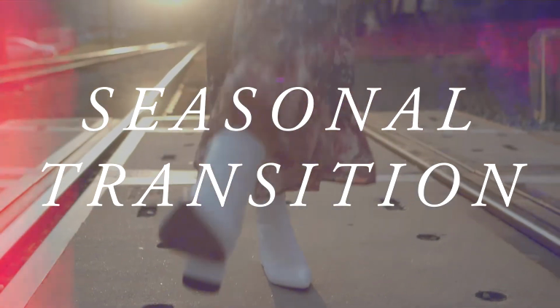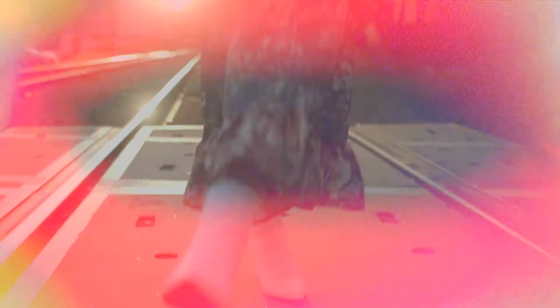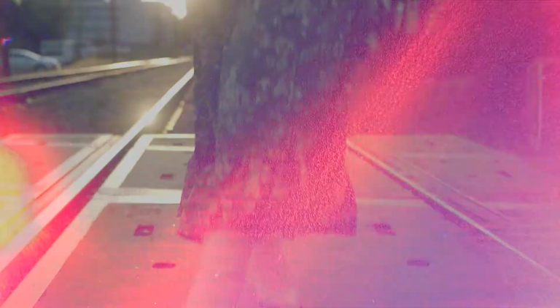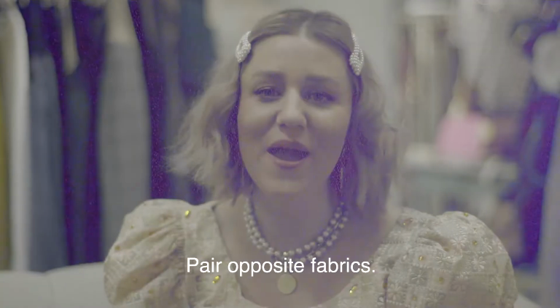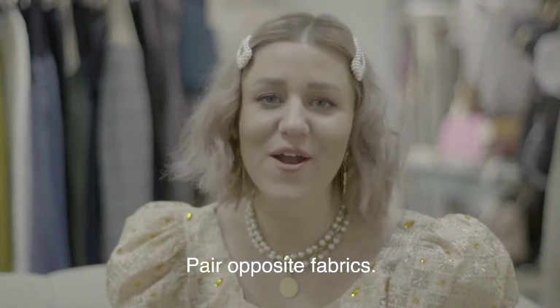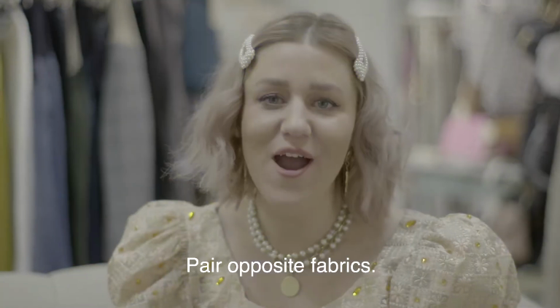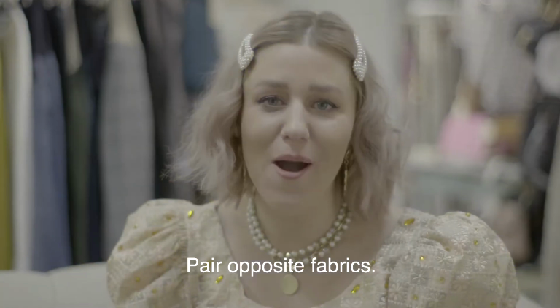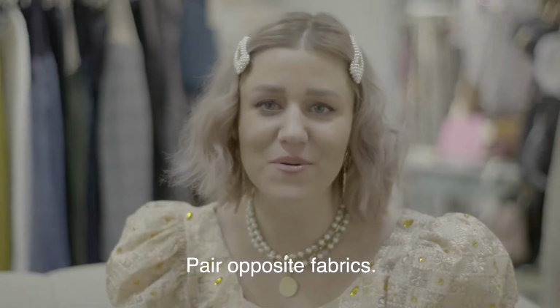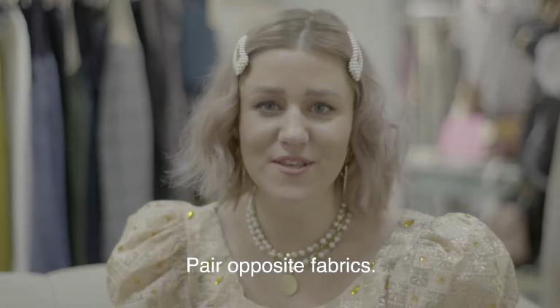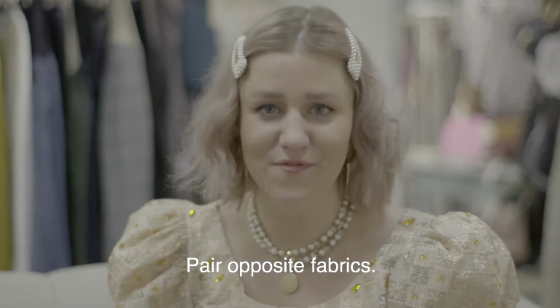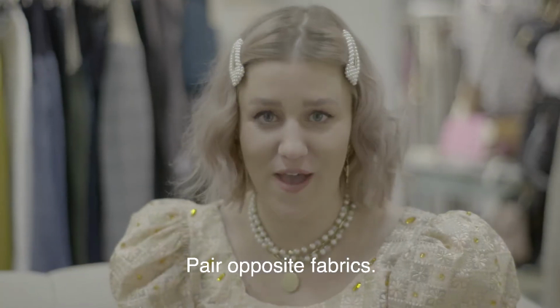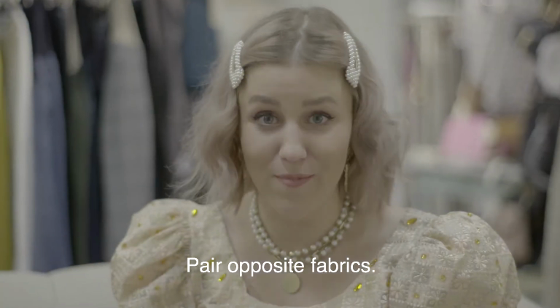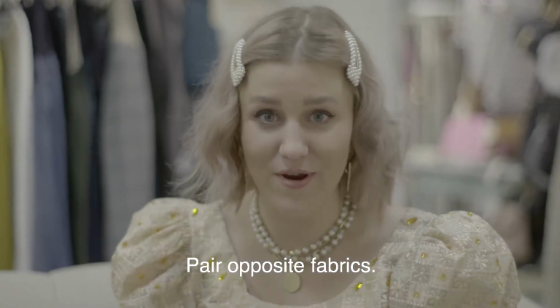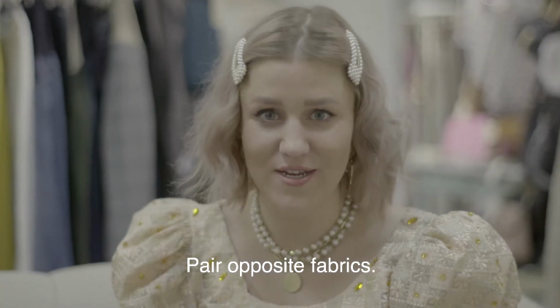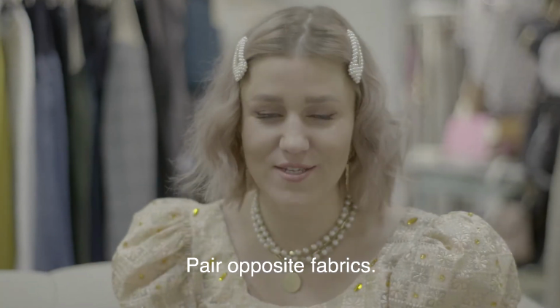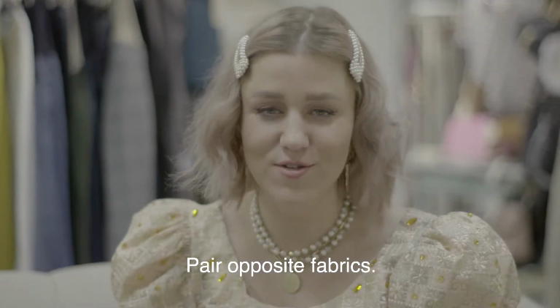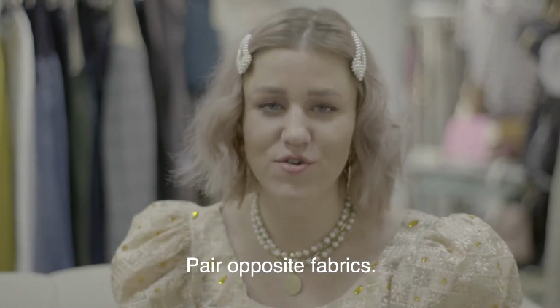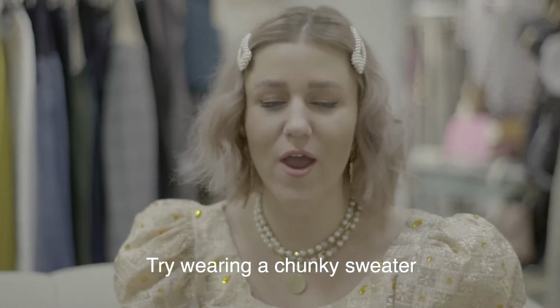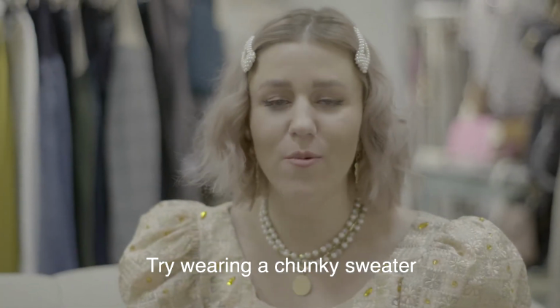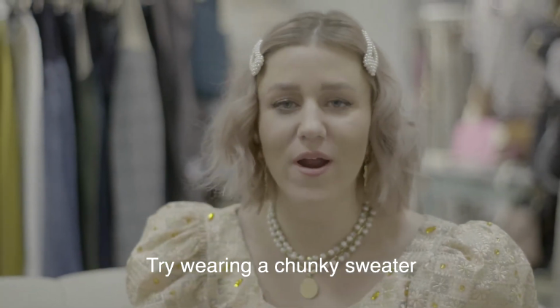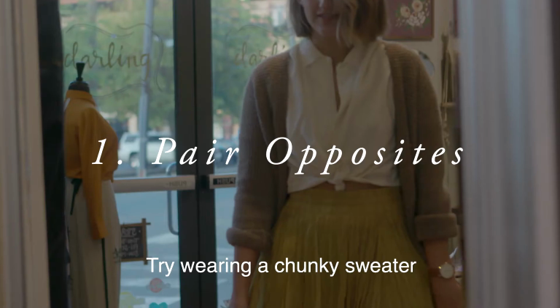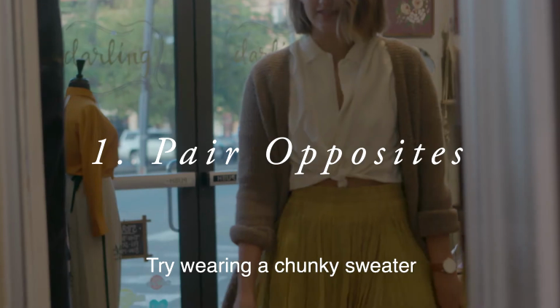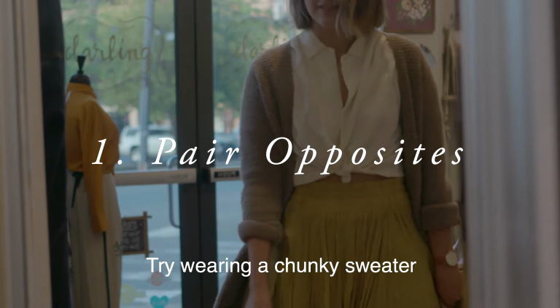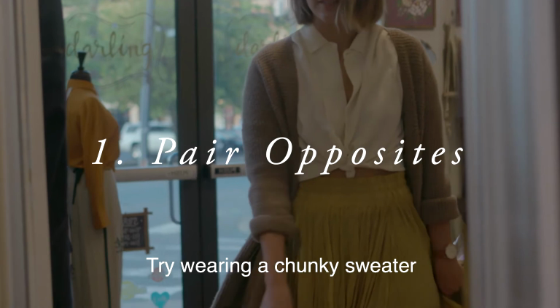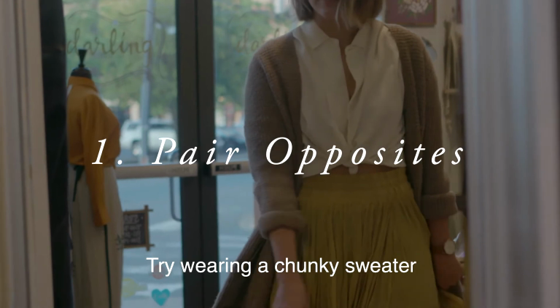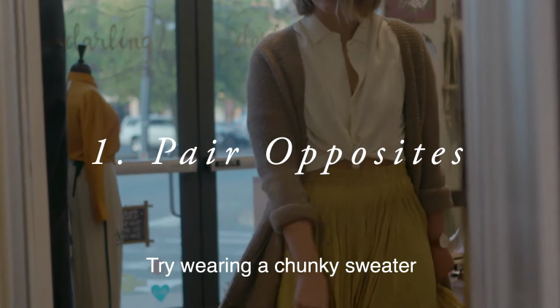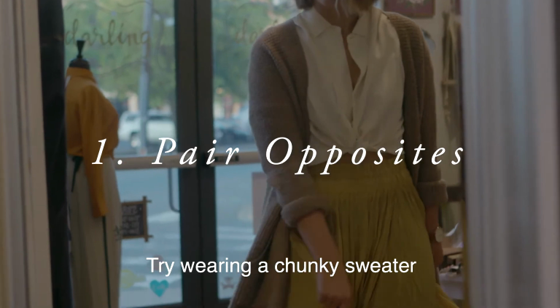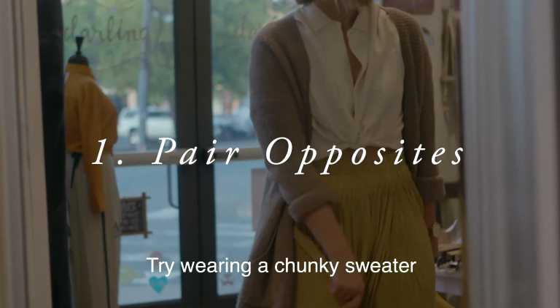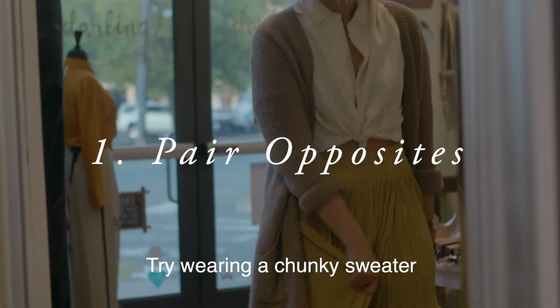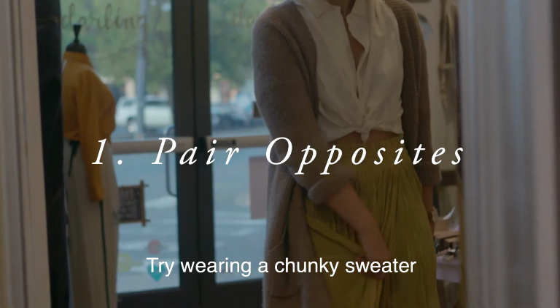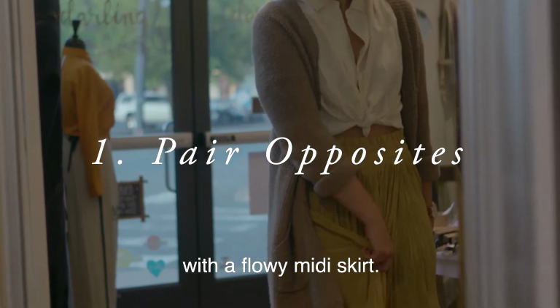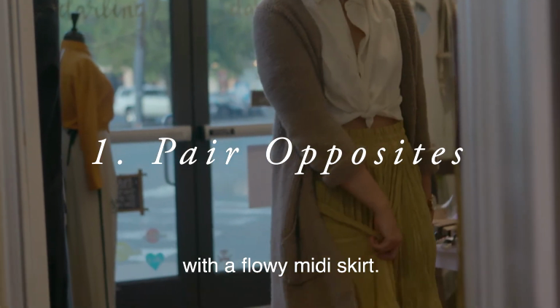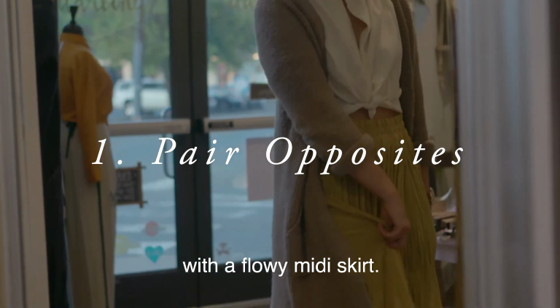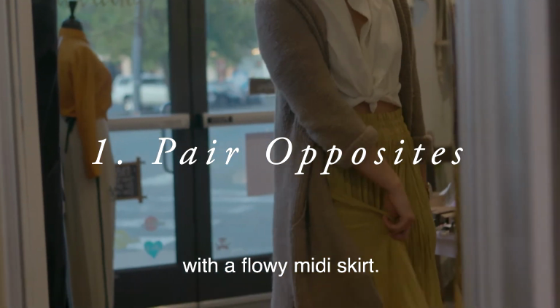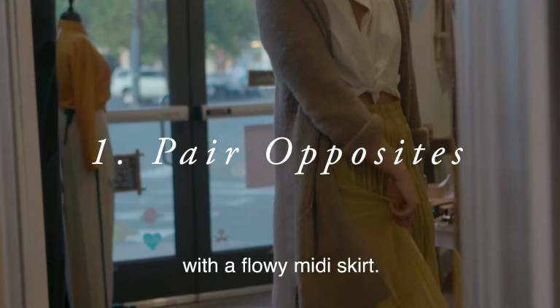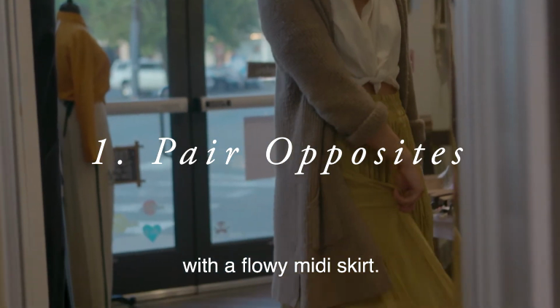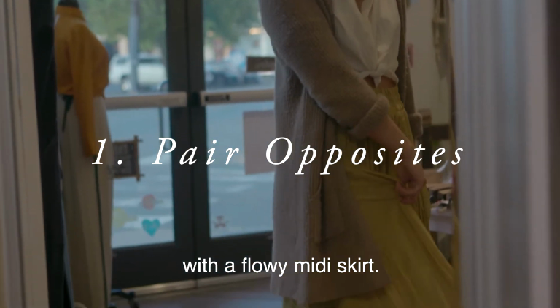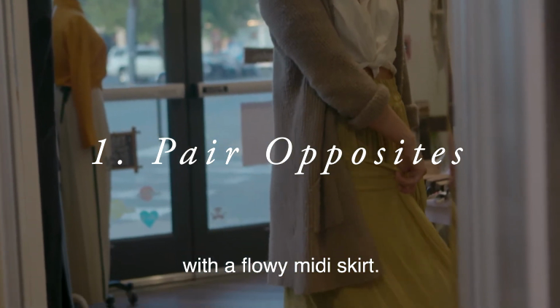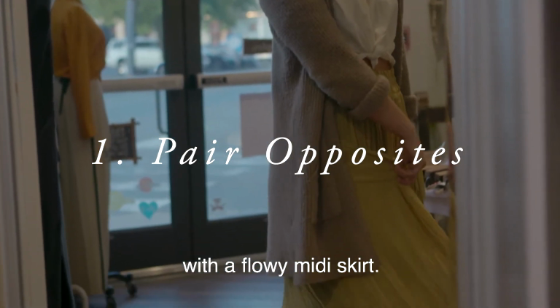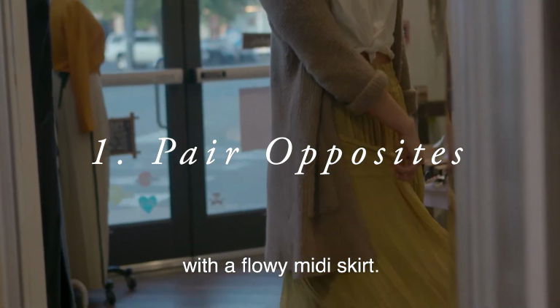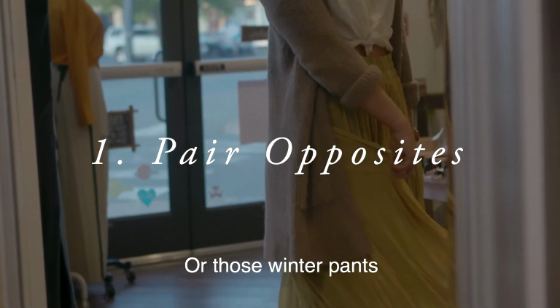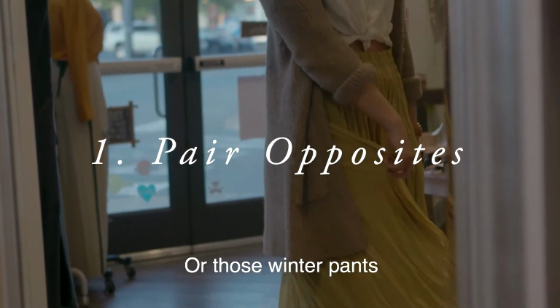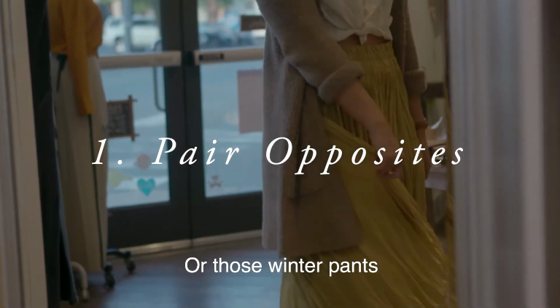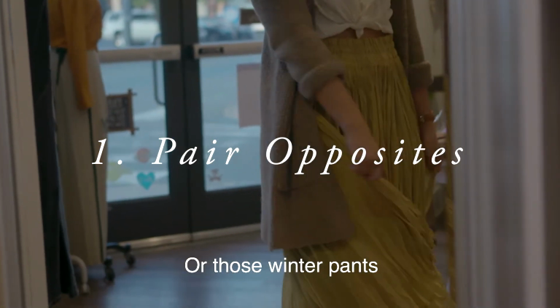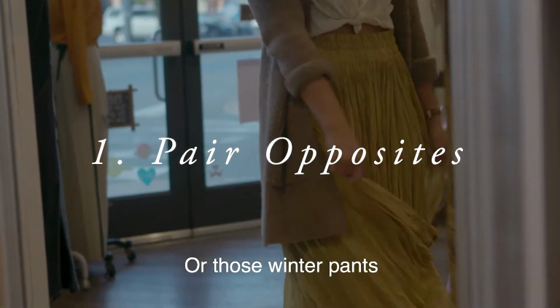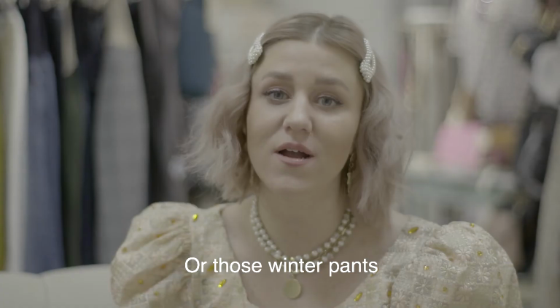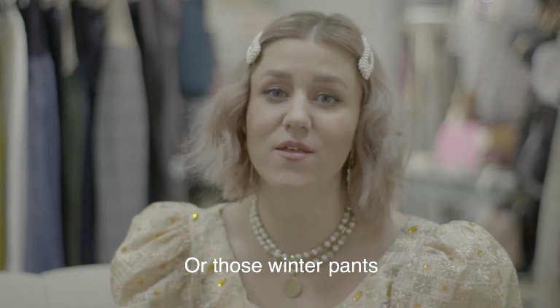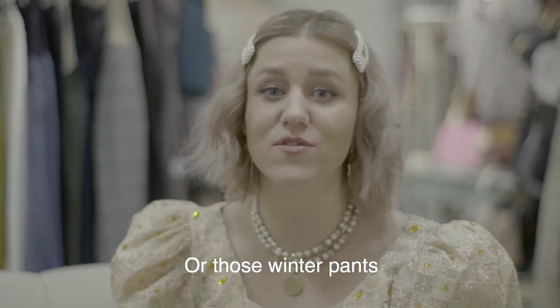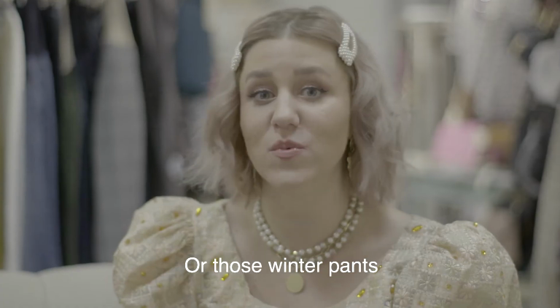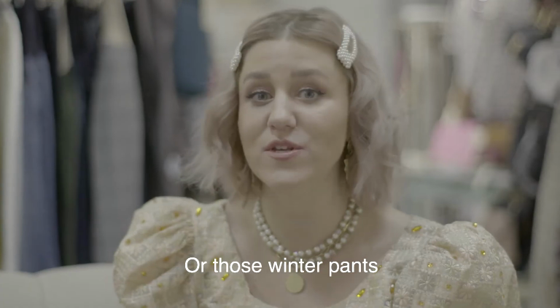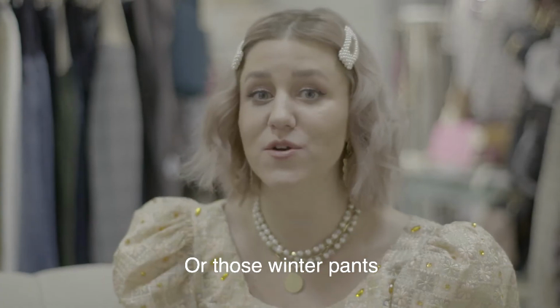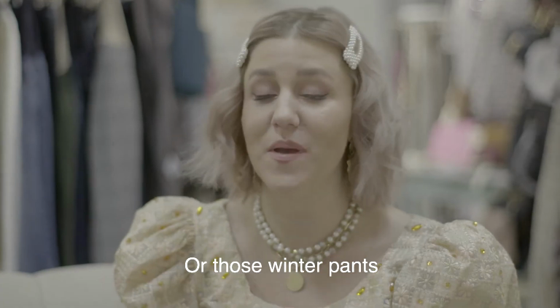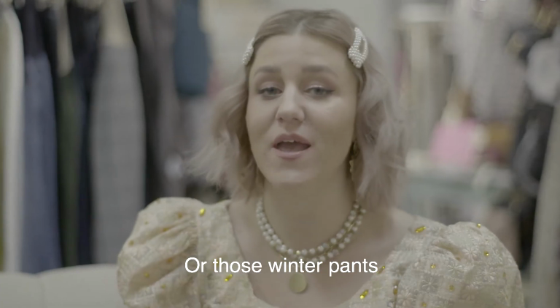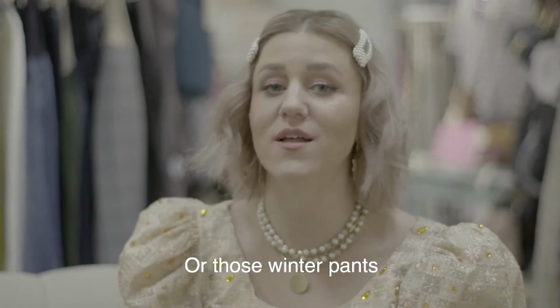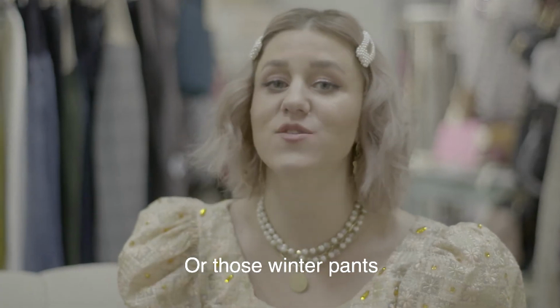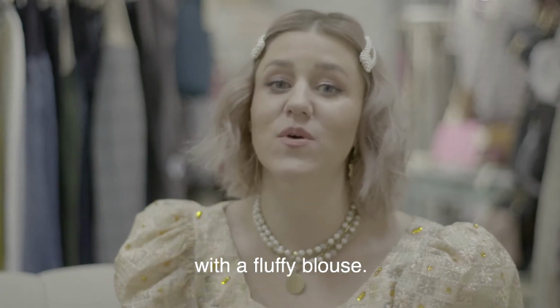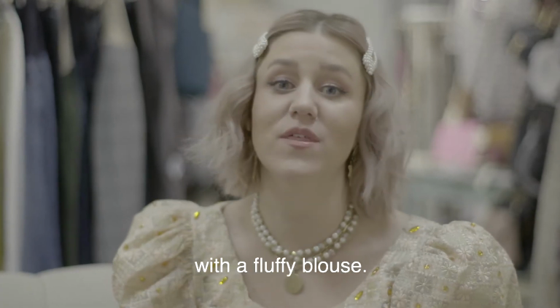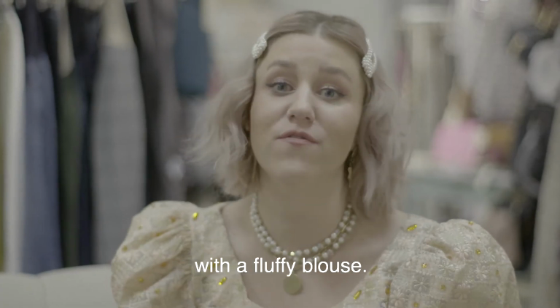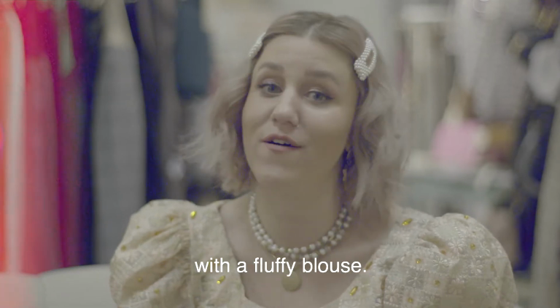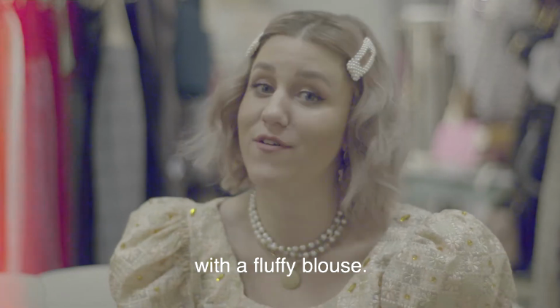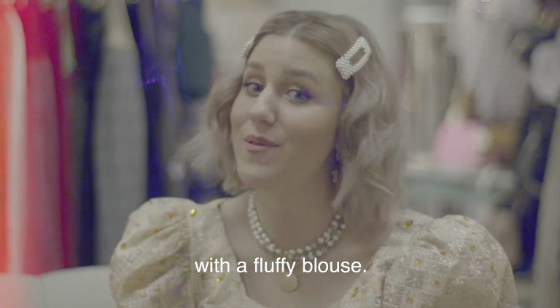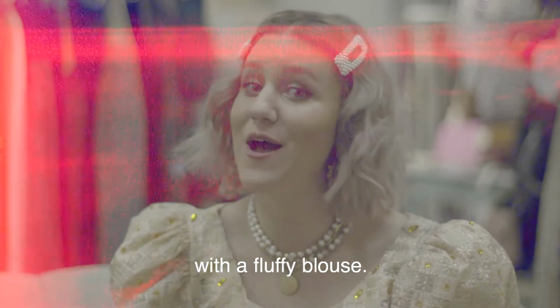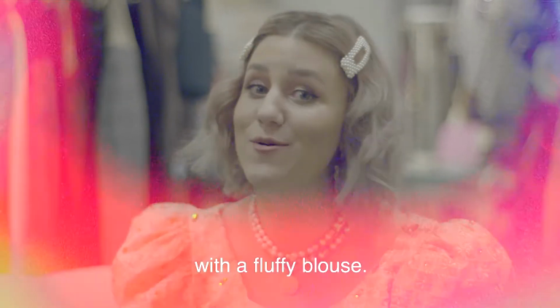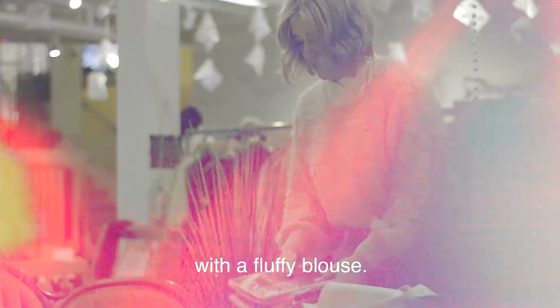Pair opposite fabrics. Try wearing a chunky sweater with a flowy midi skirt, or those winter pants with a fluffy blouse.